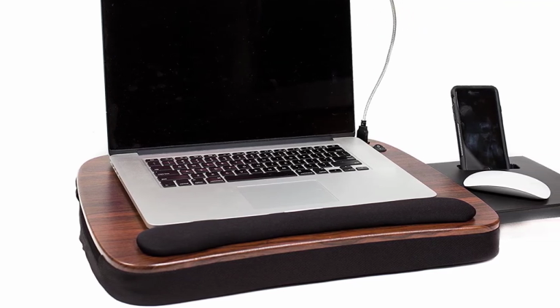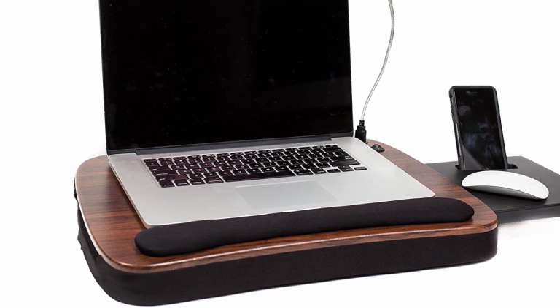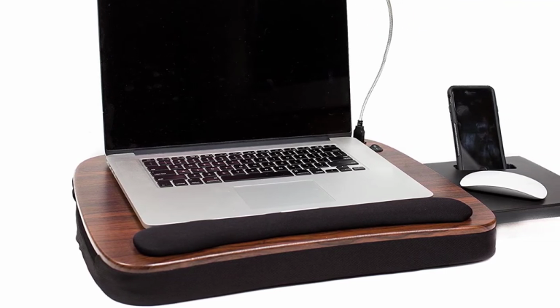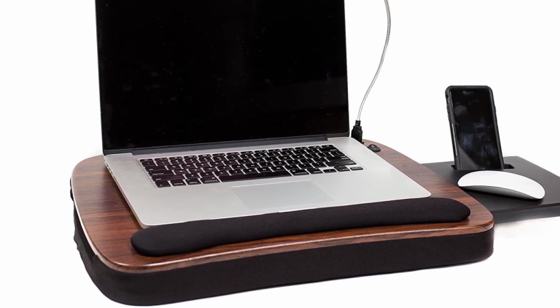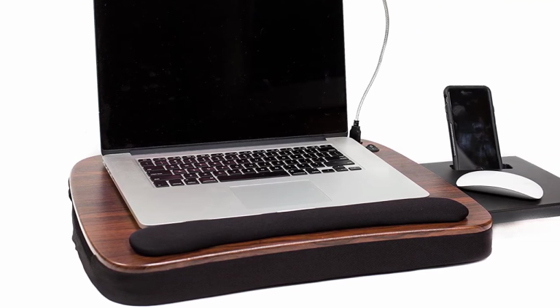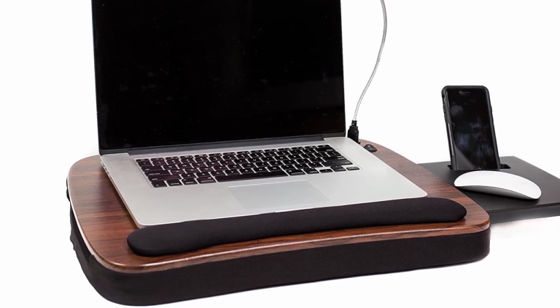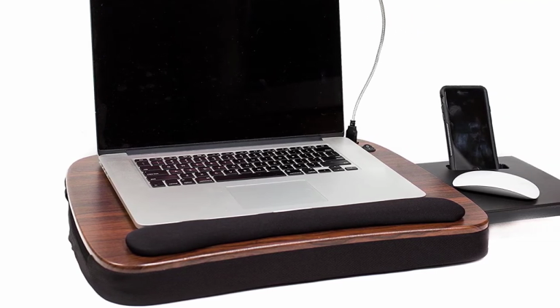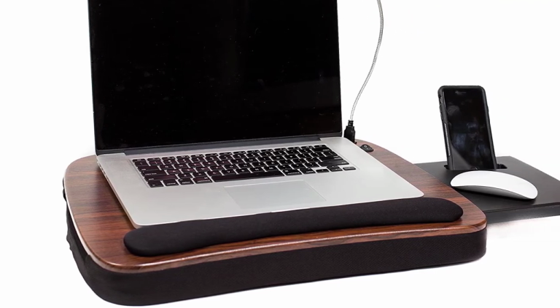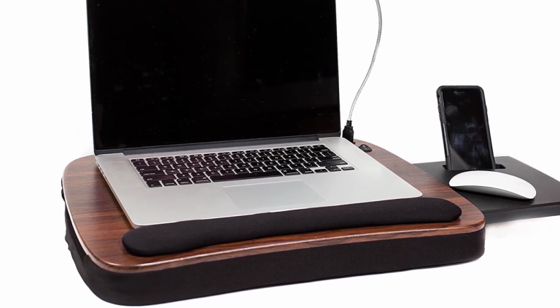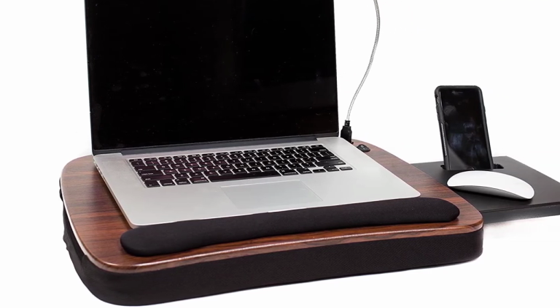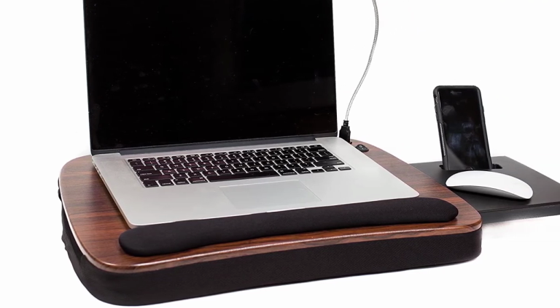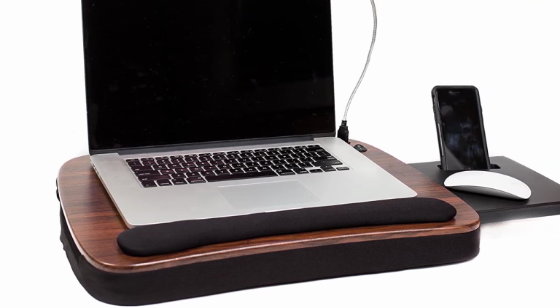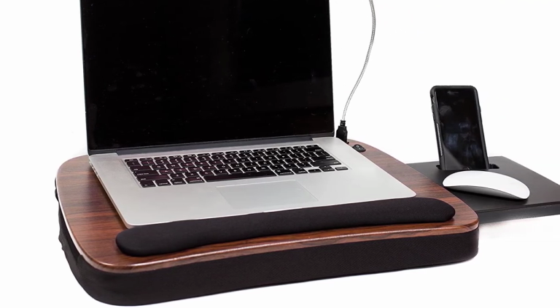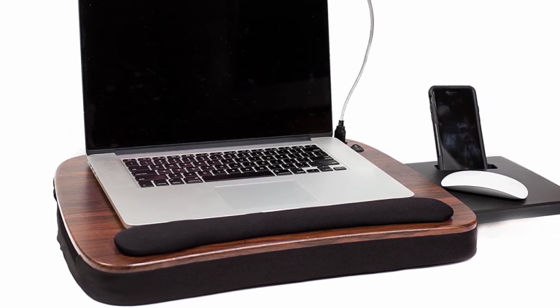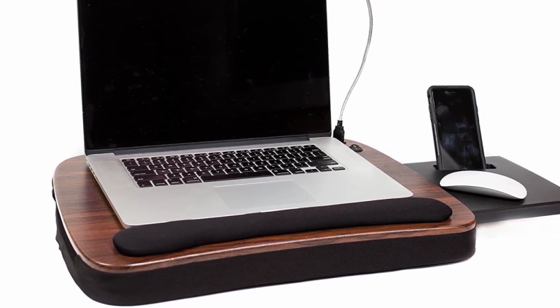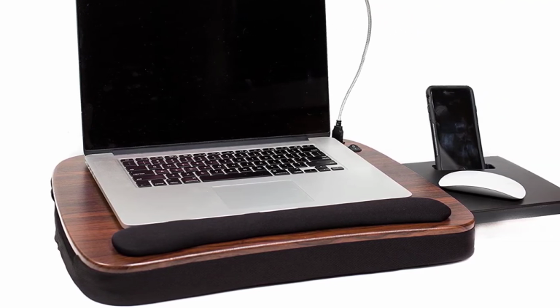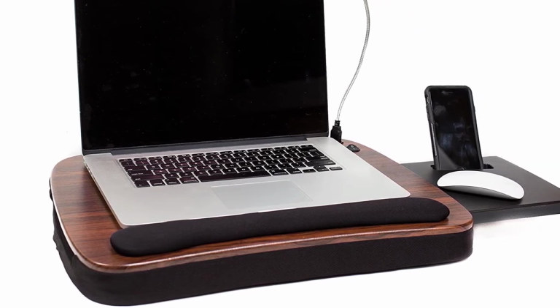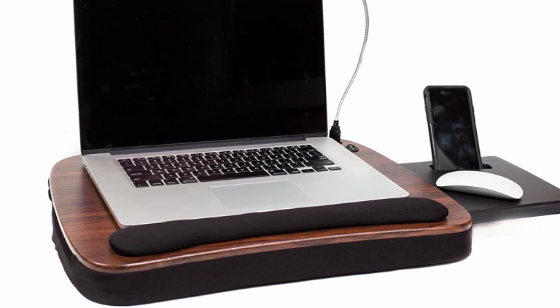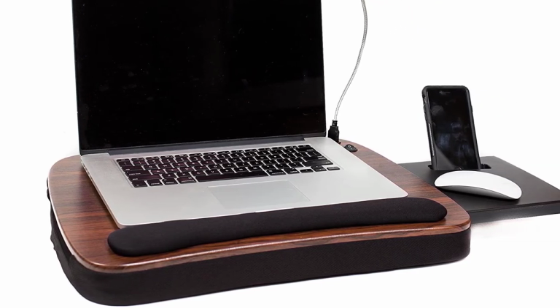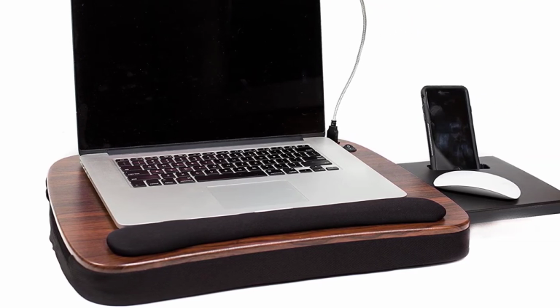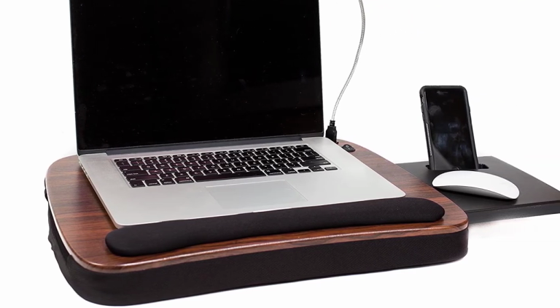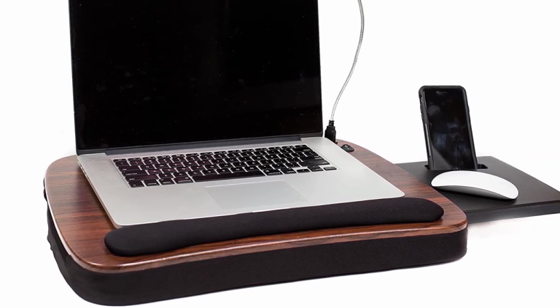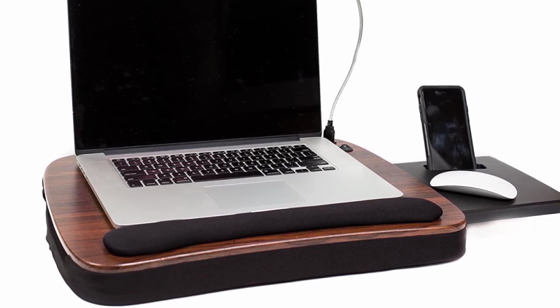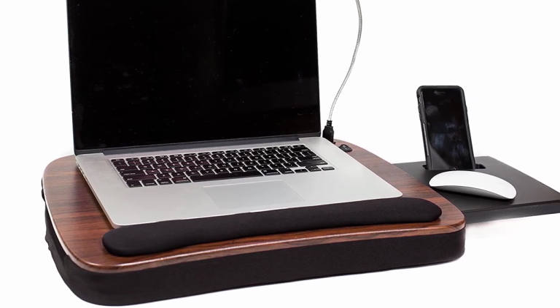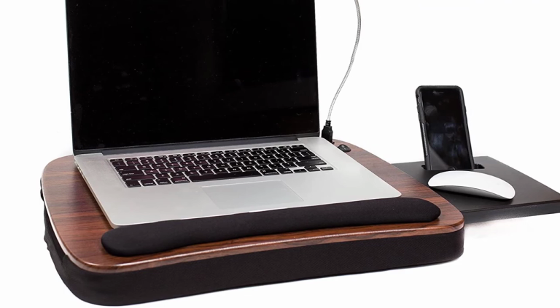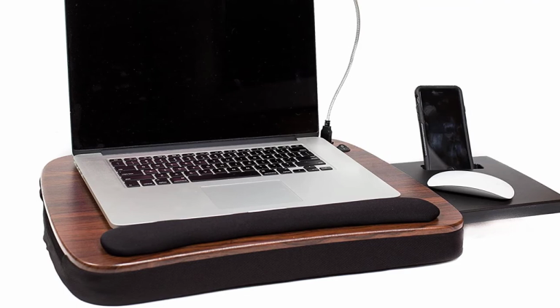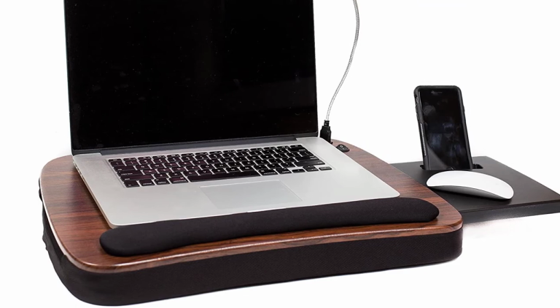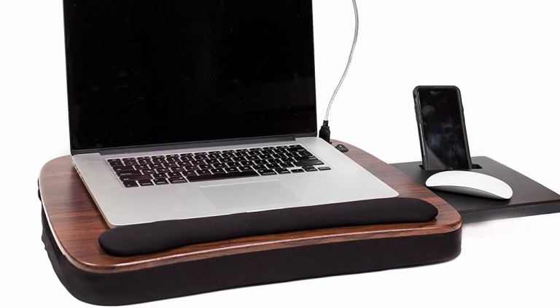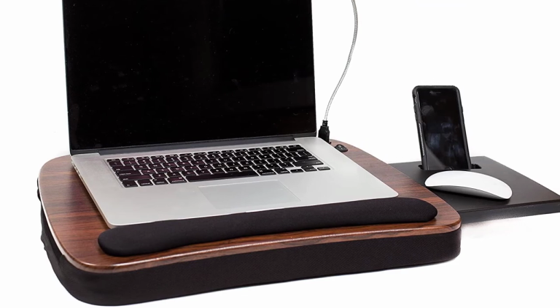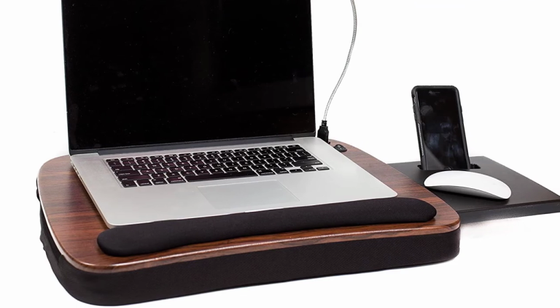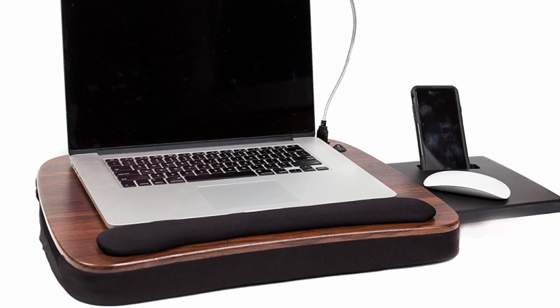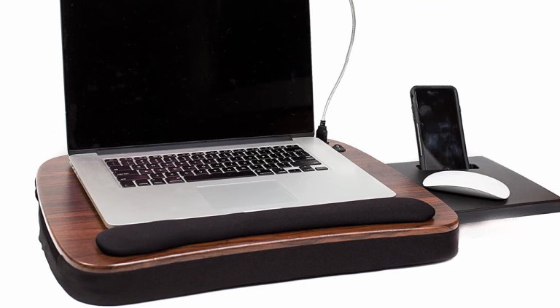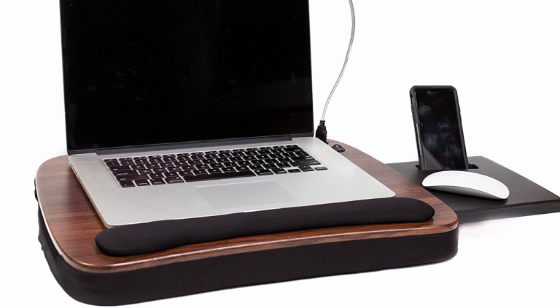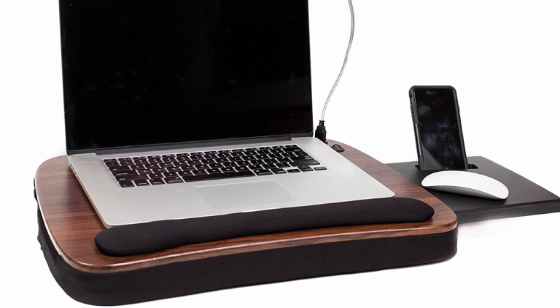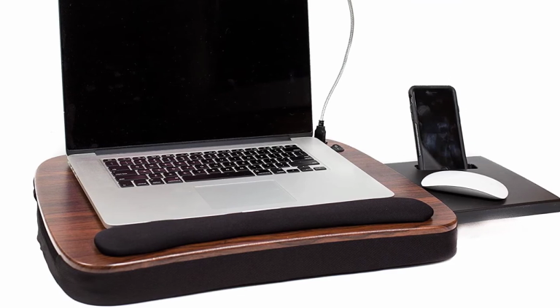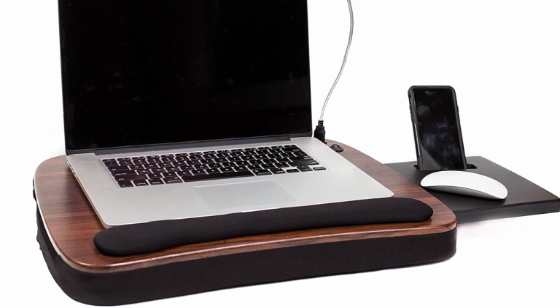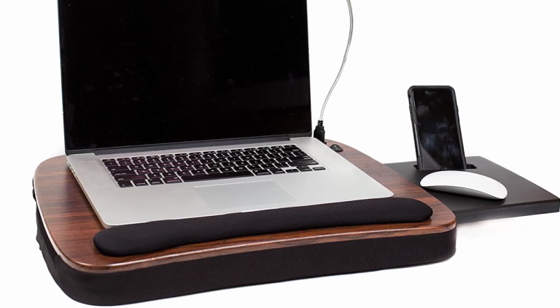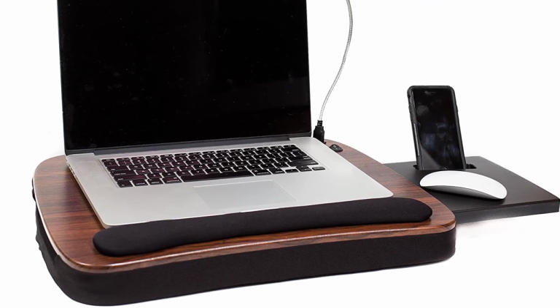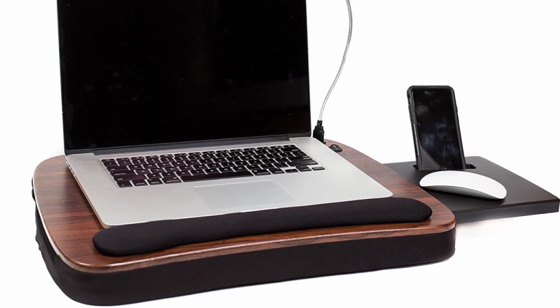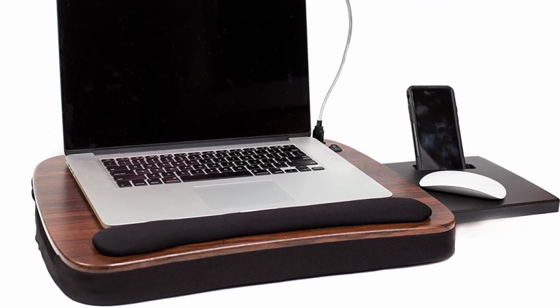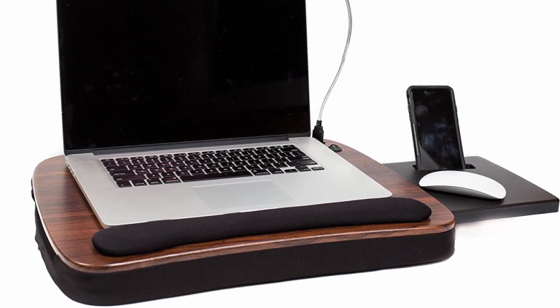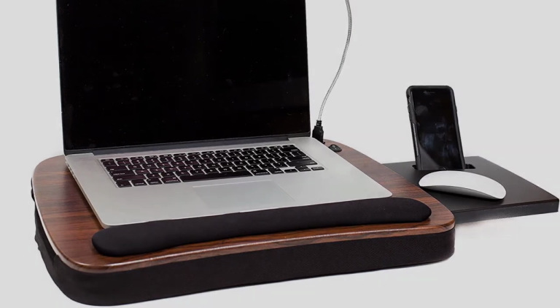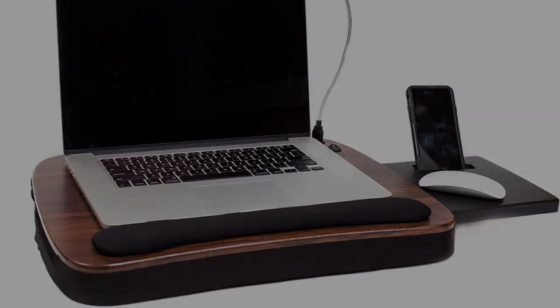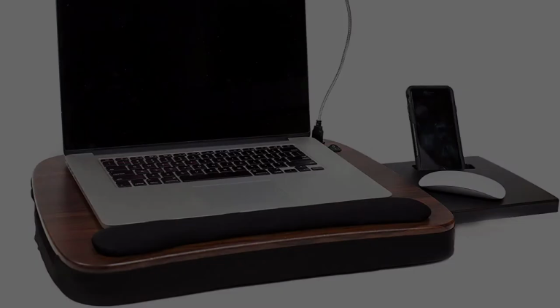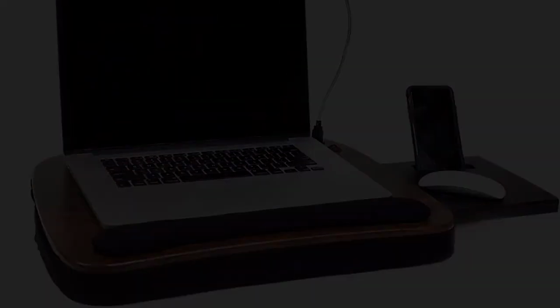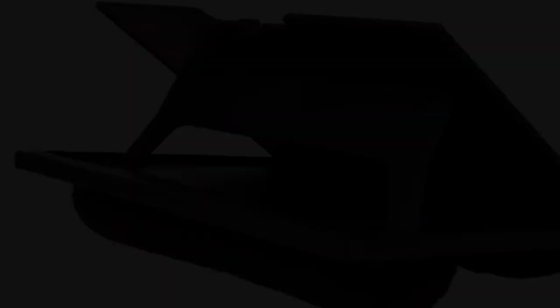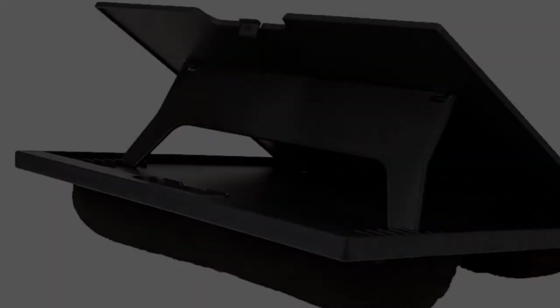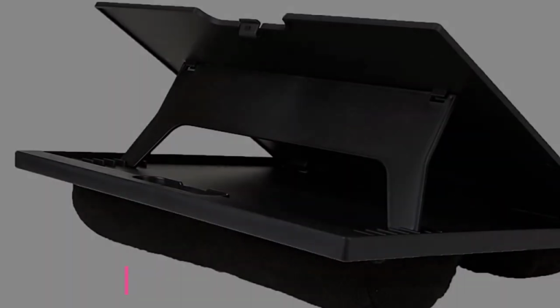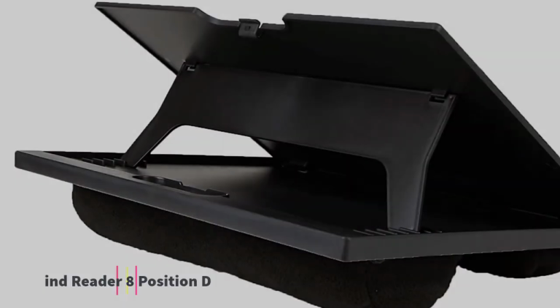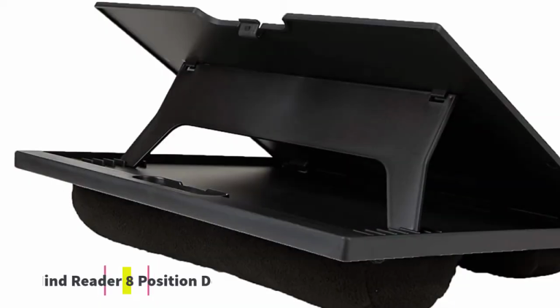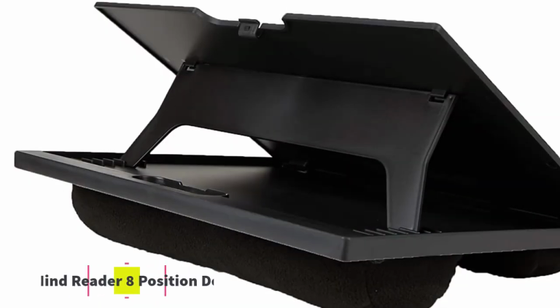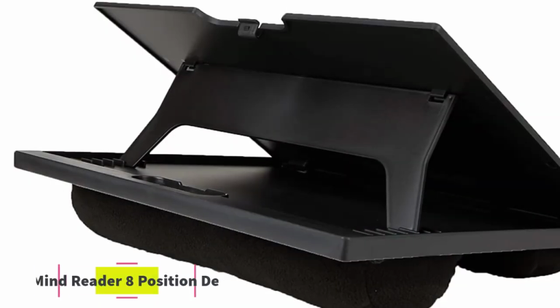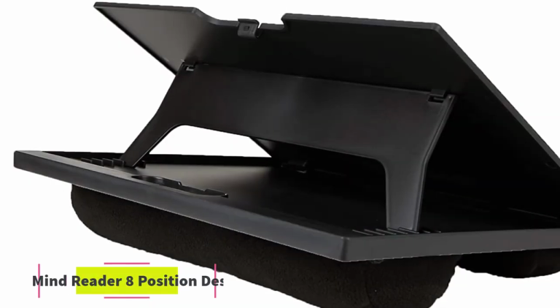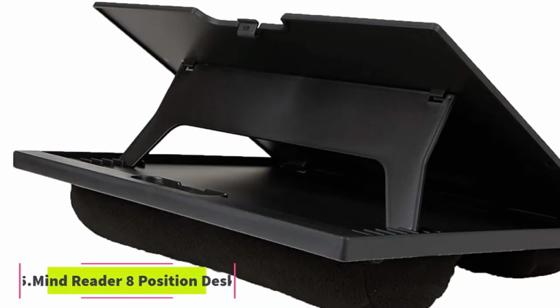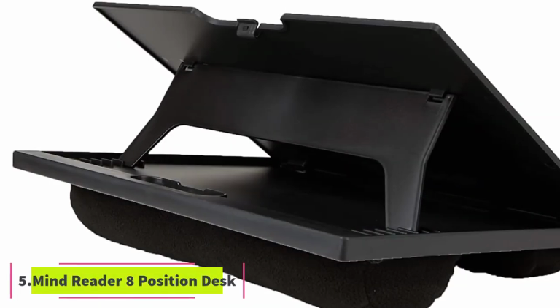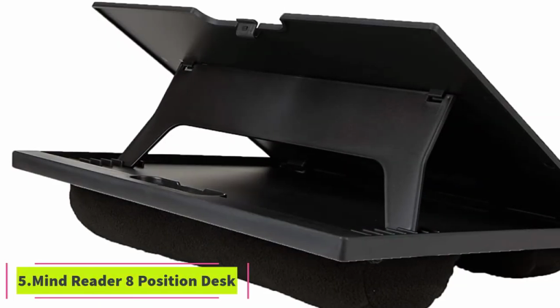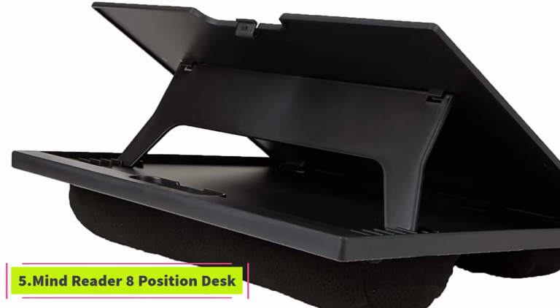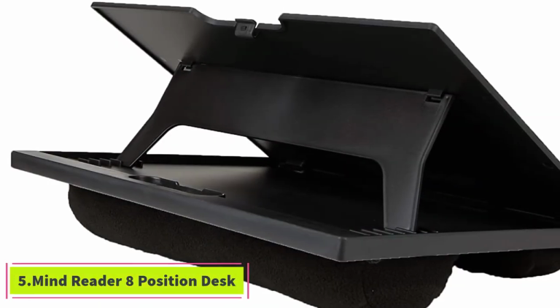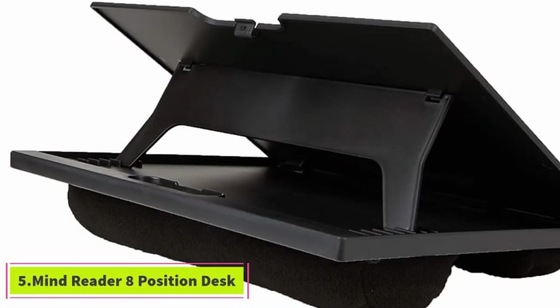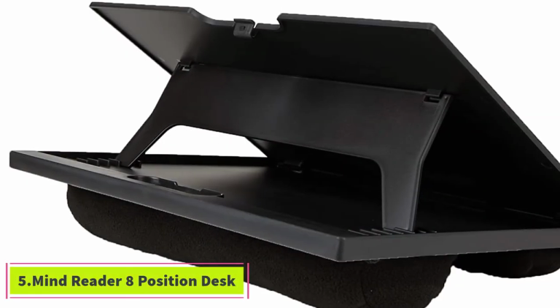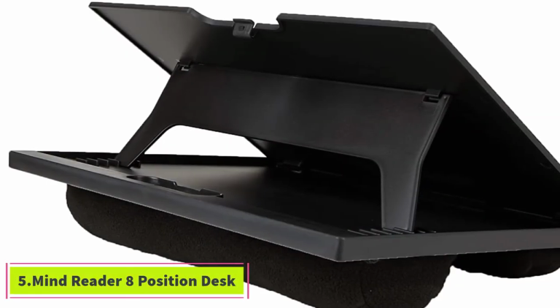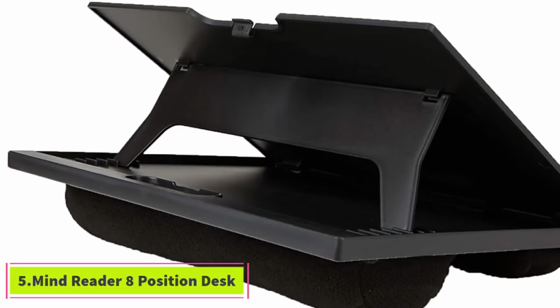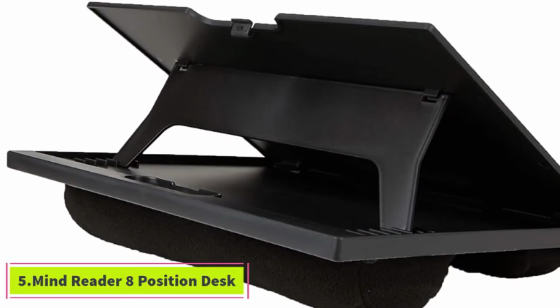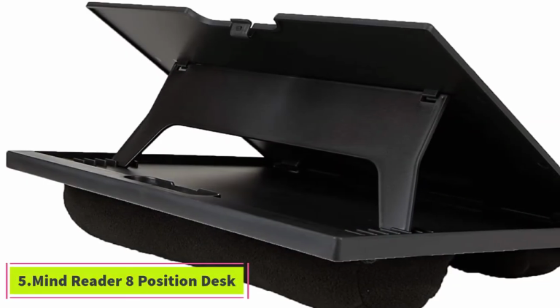There's even a mouse tray that slides out on either the right or left side. Best of all, this lap desk has a detachable USB light, making it suitable when flying or working in other dimly lit places.